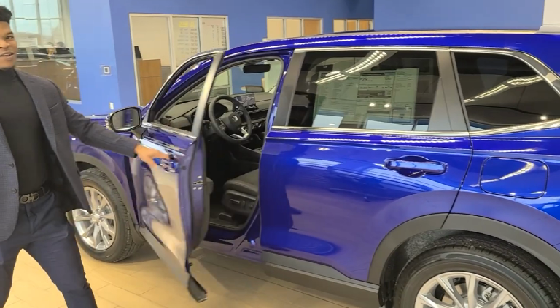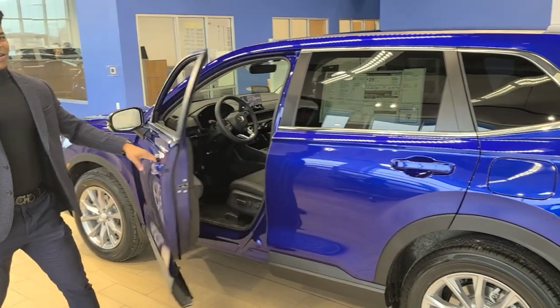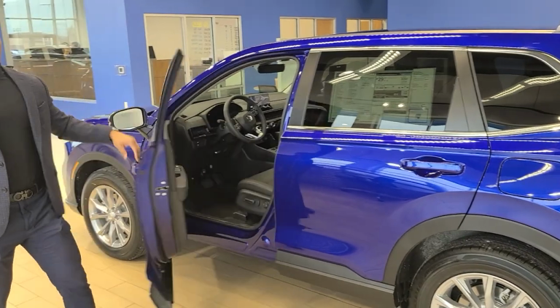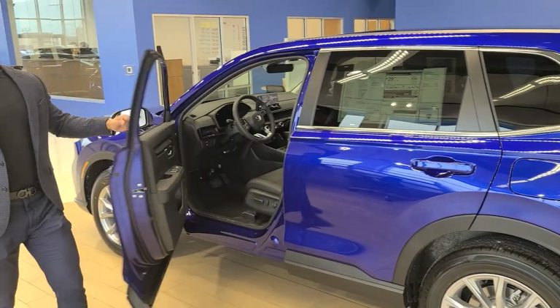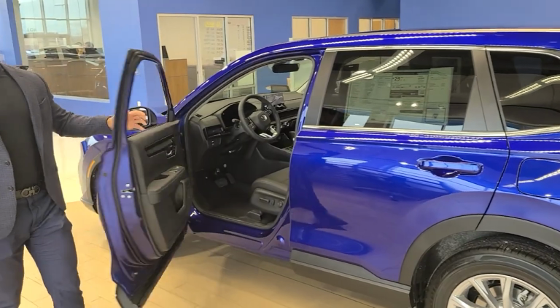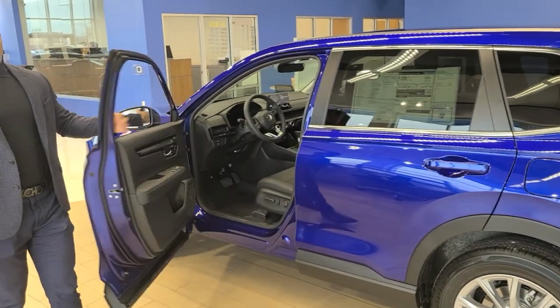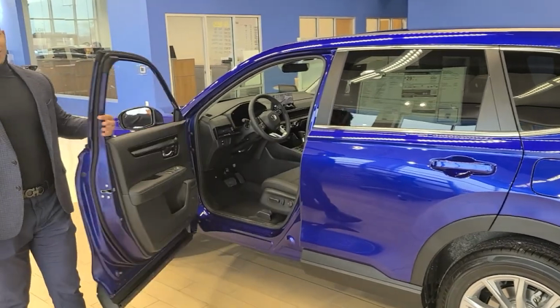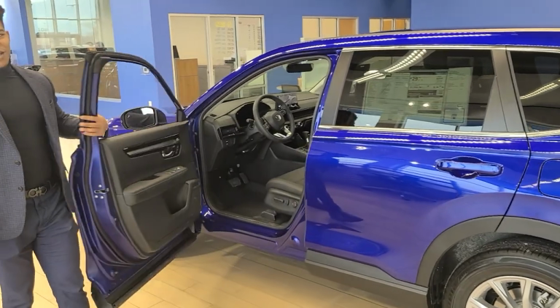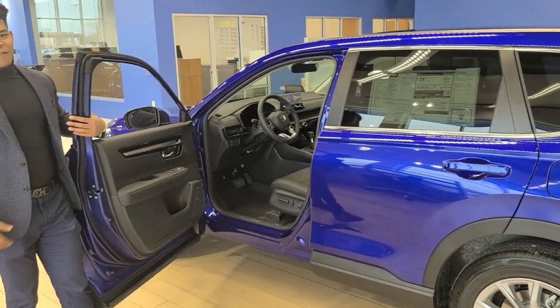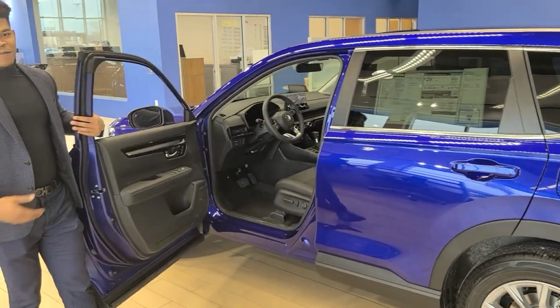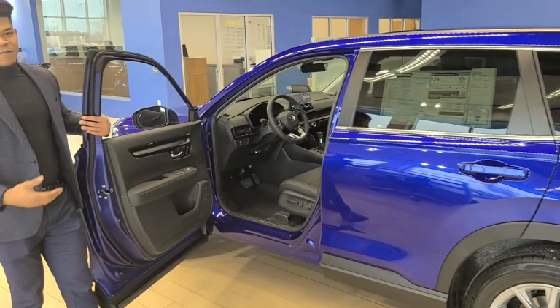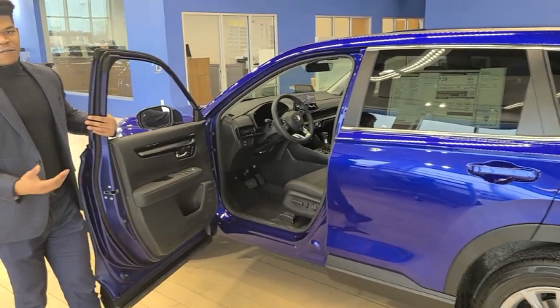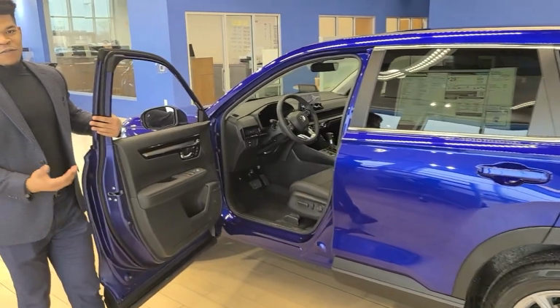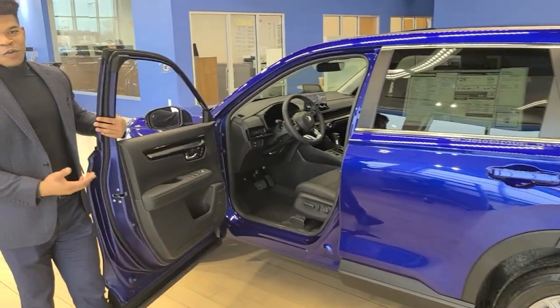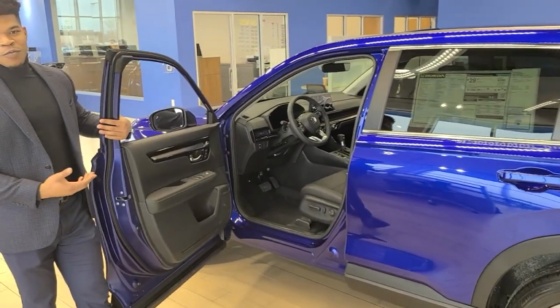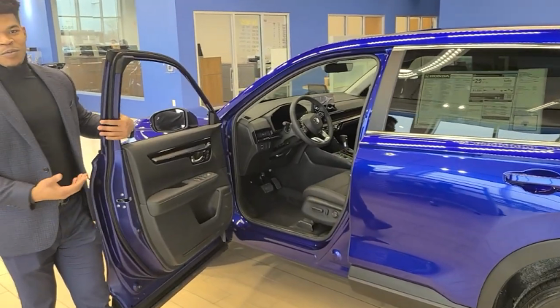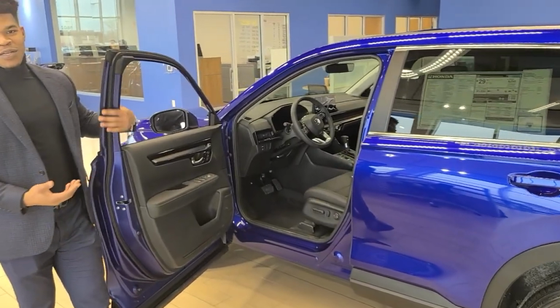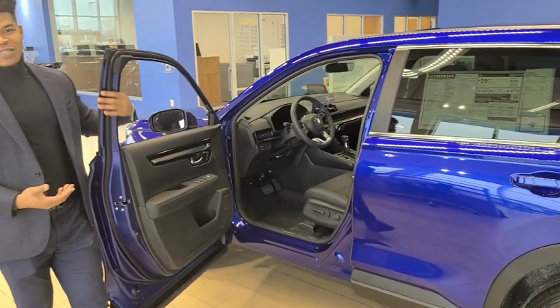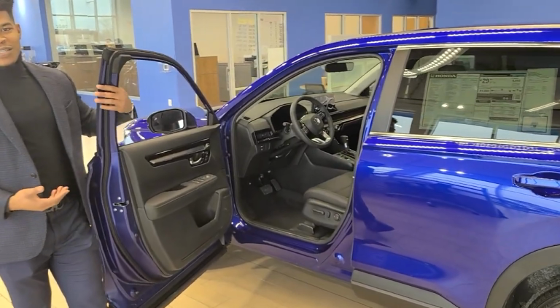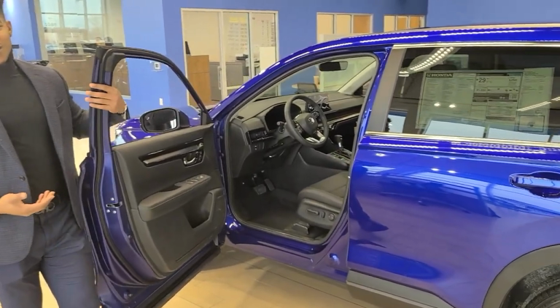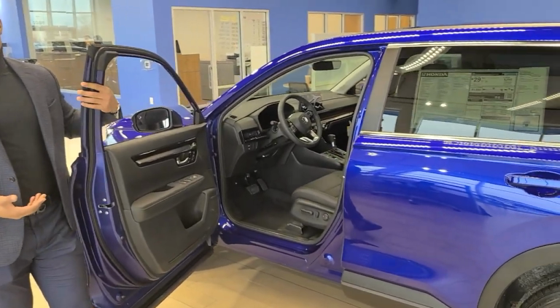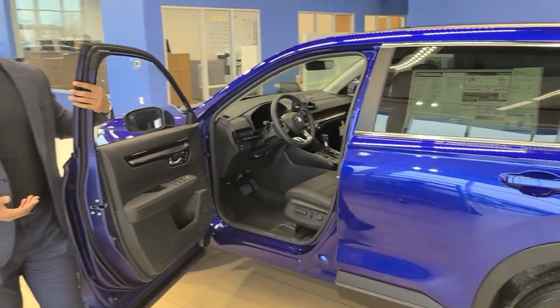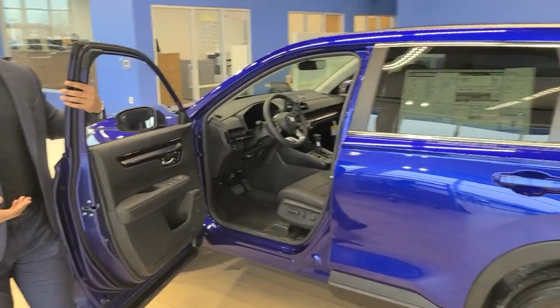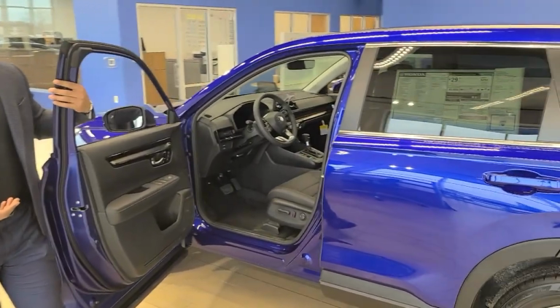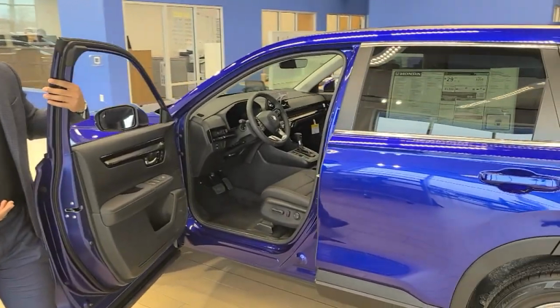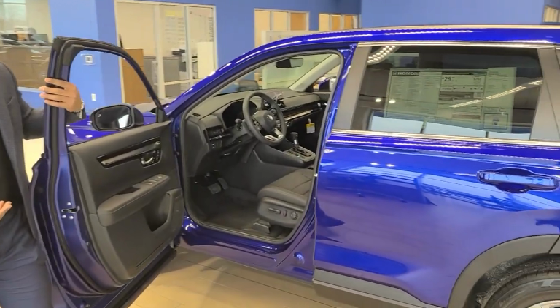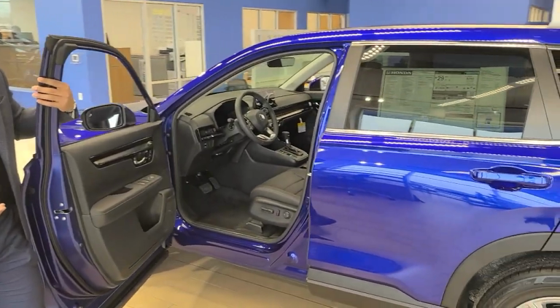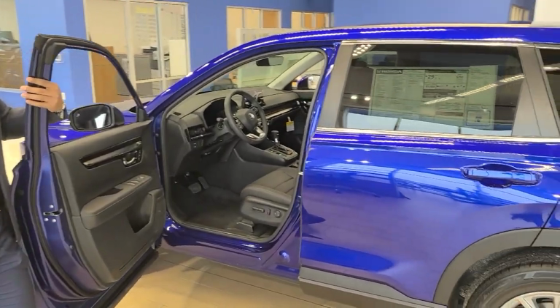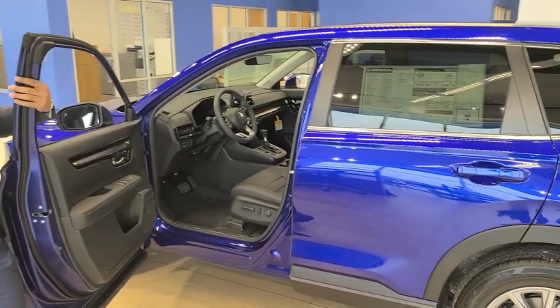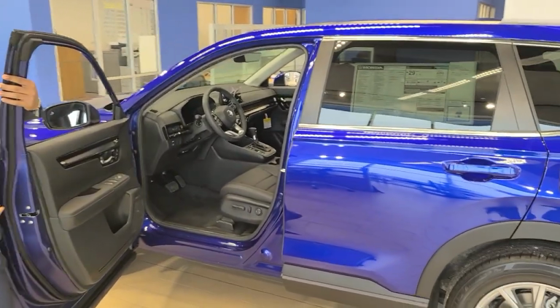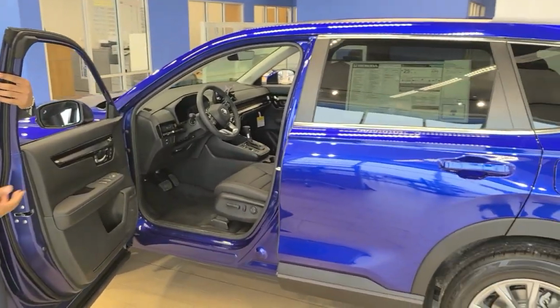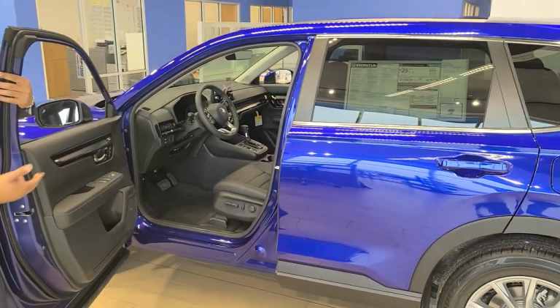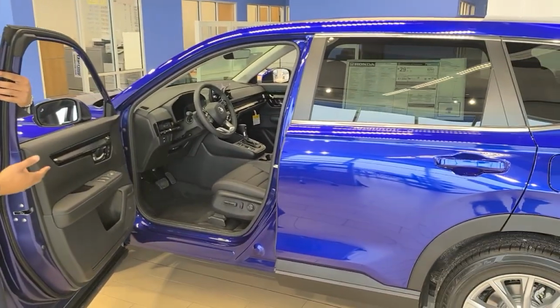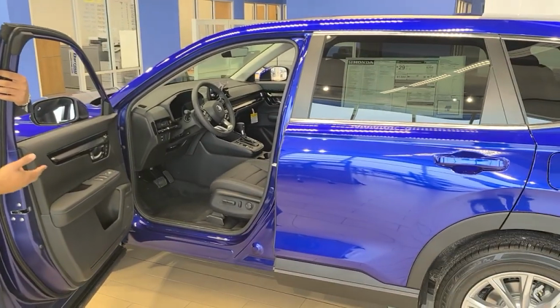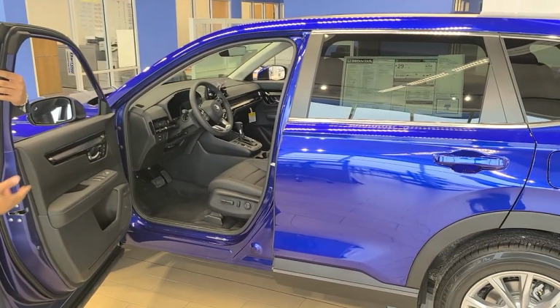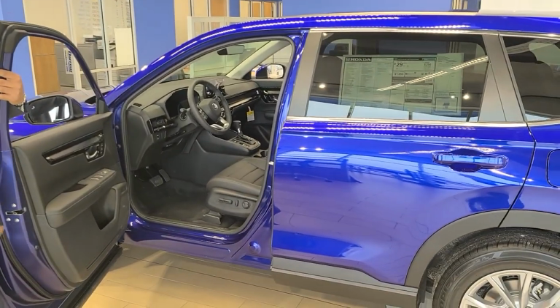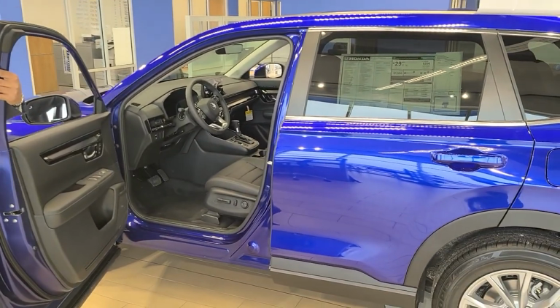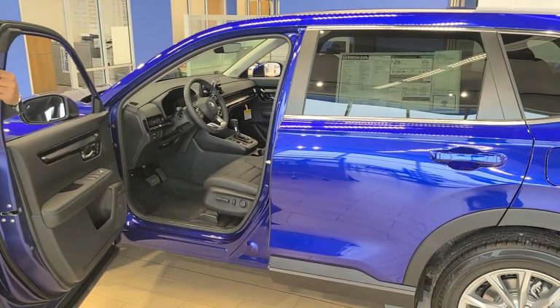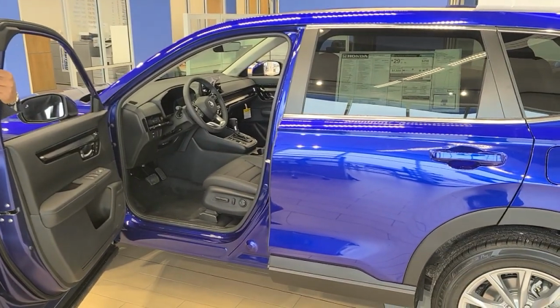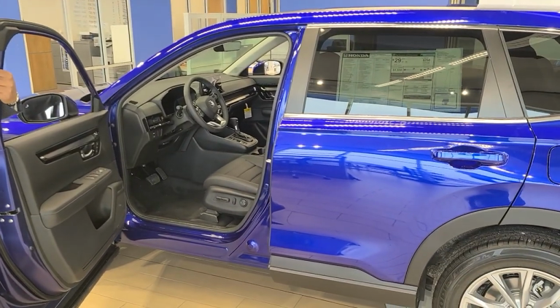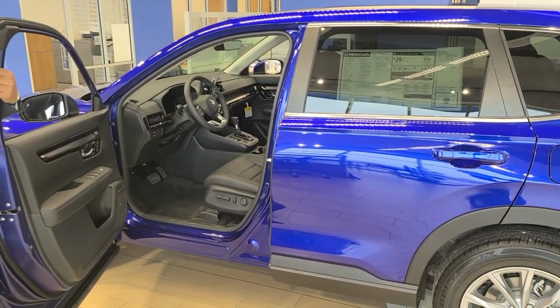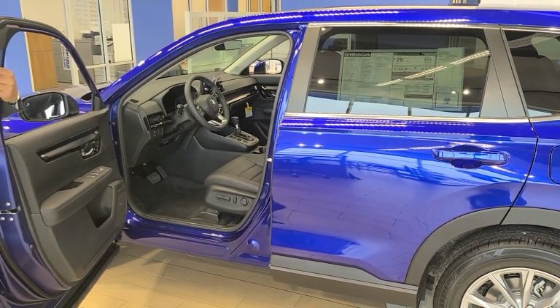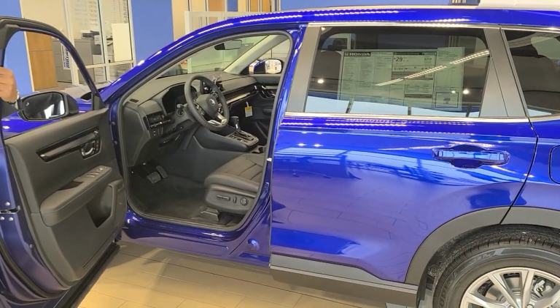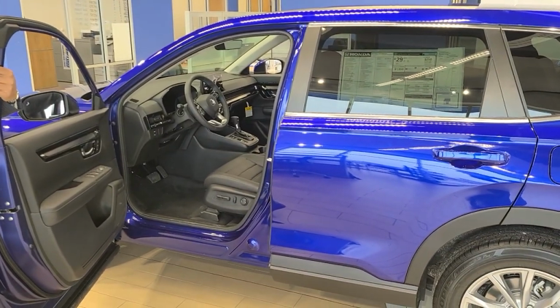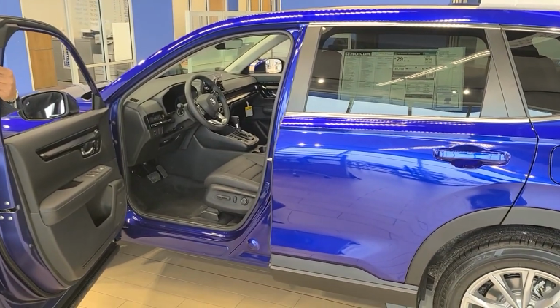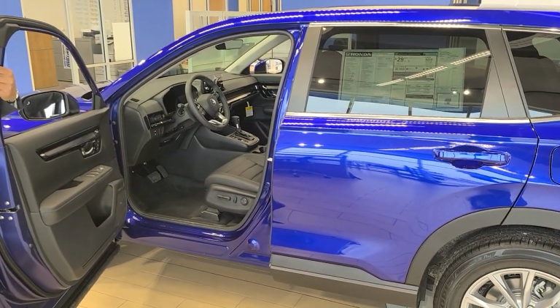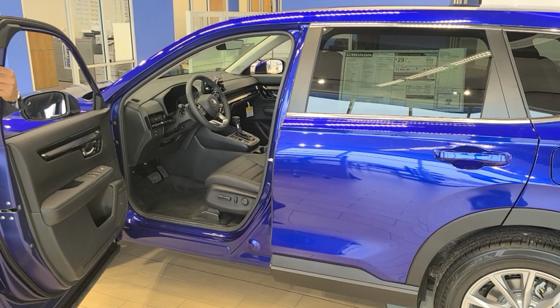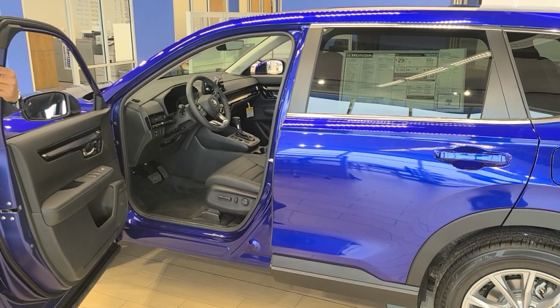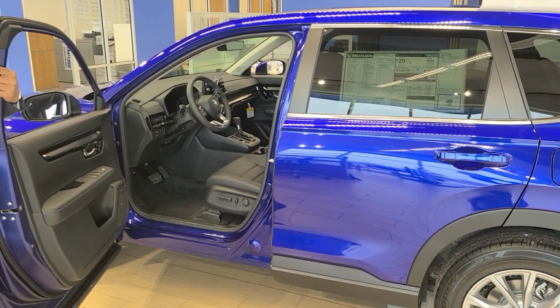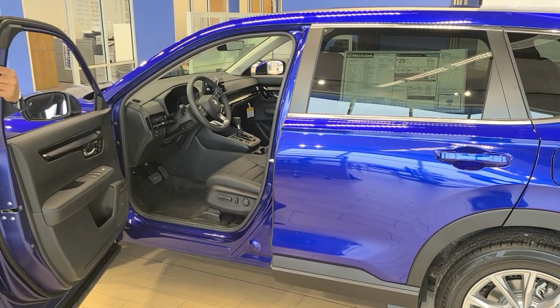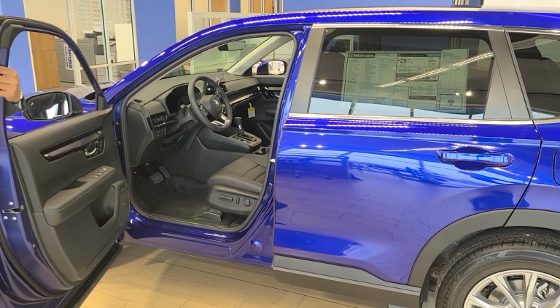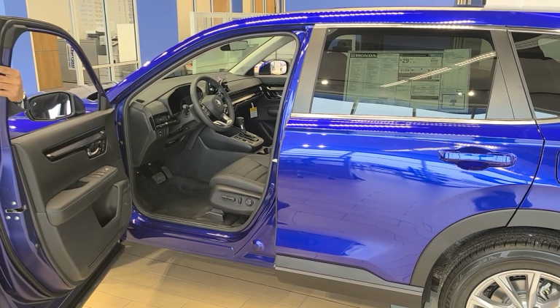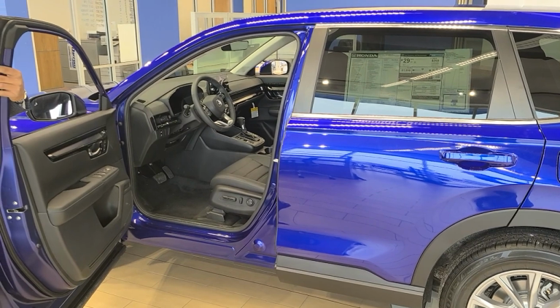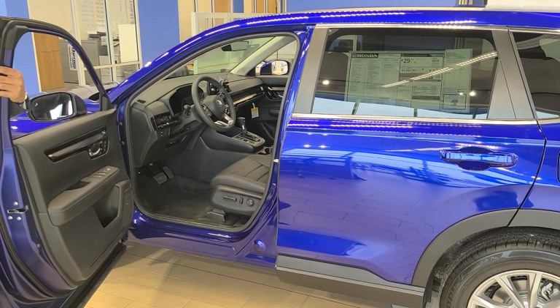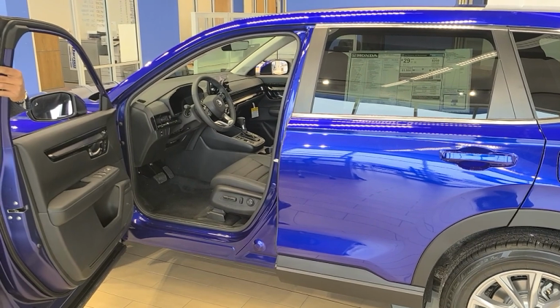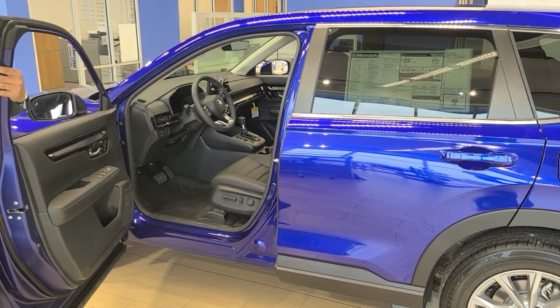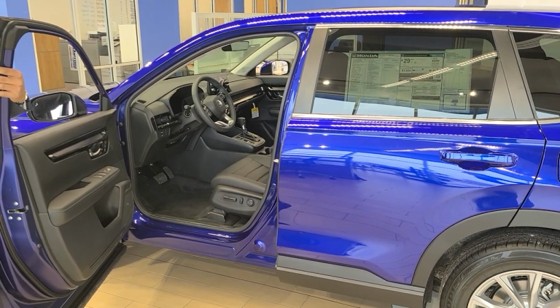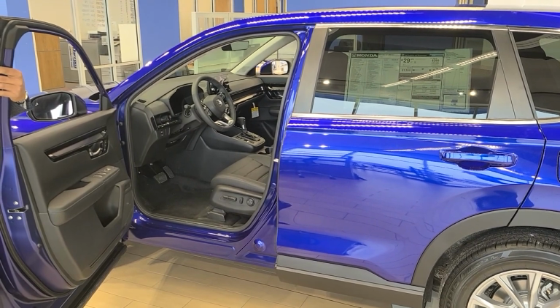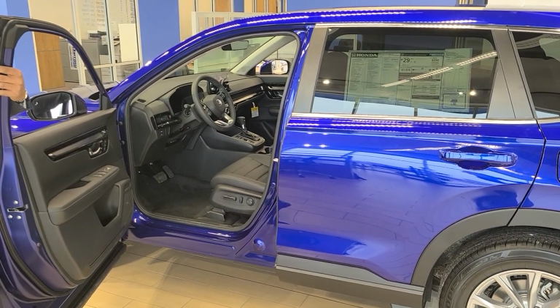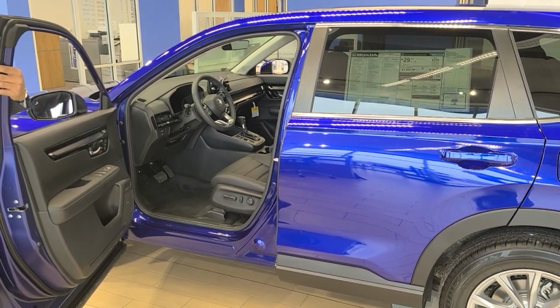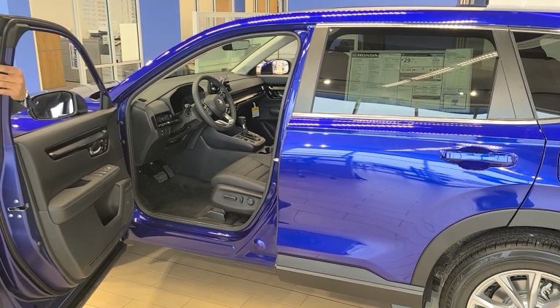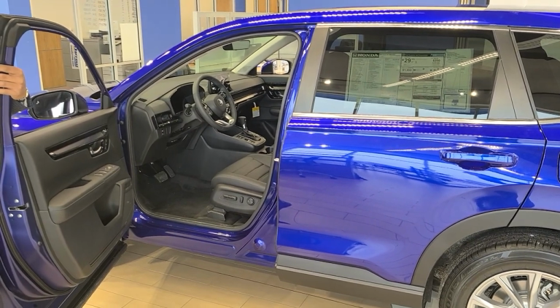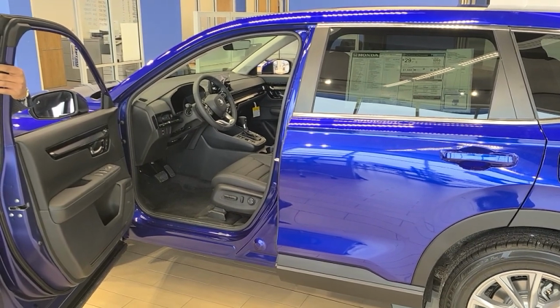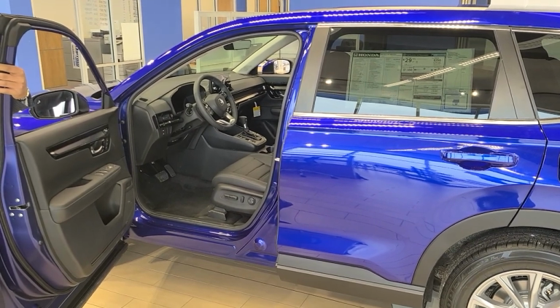We also have a full plush leather interior and 12-way power seats, making it very easy to maneuver in and out of.